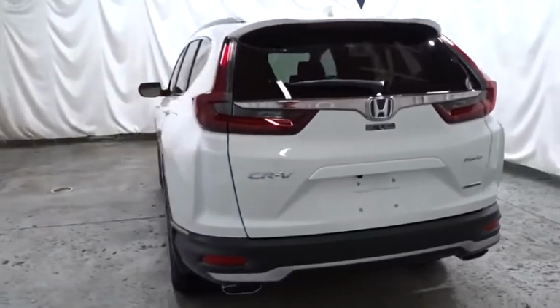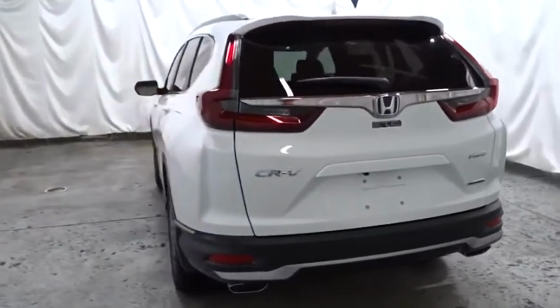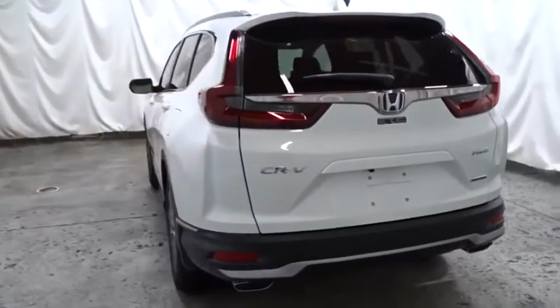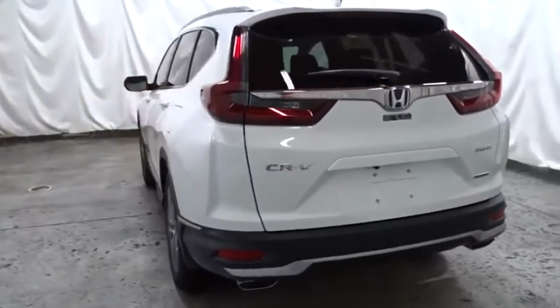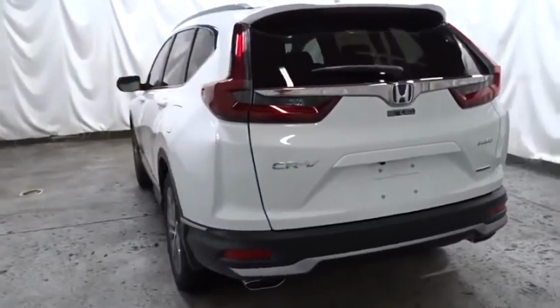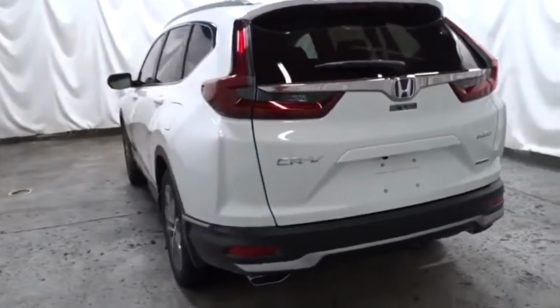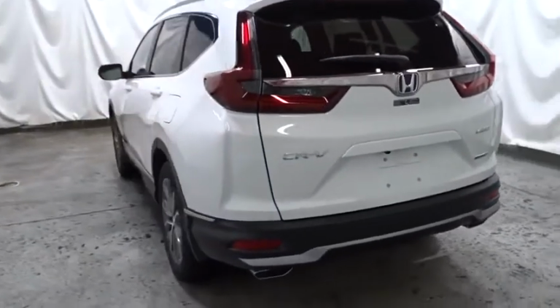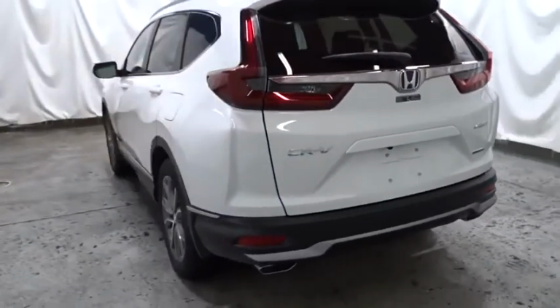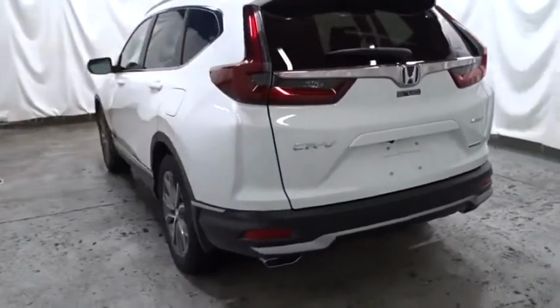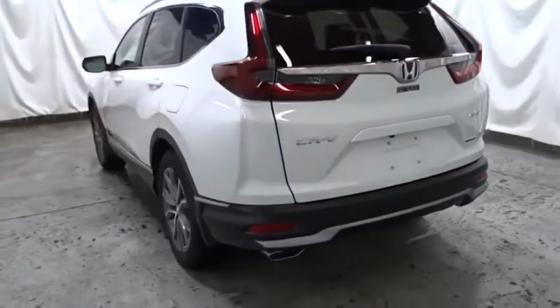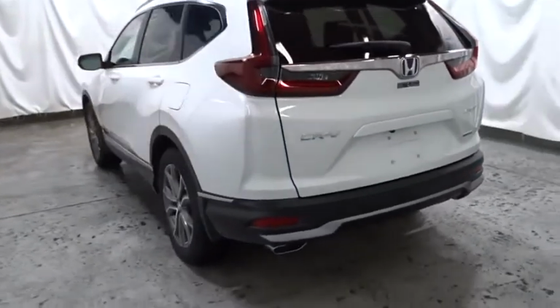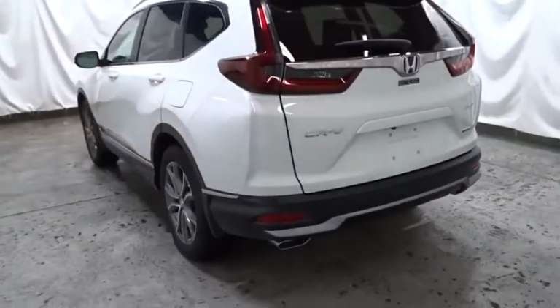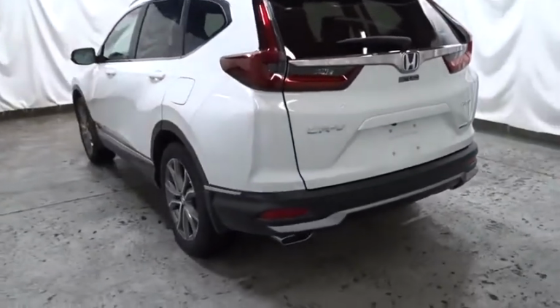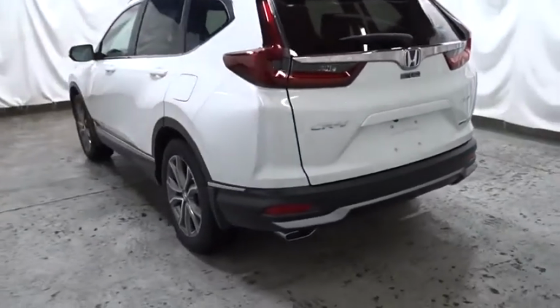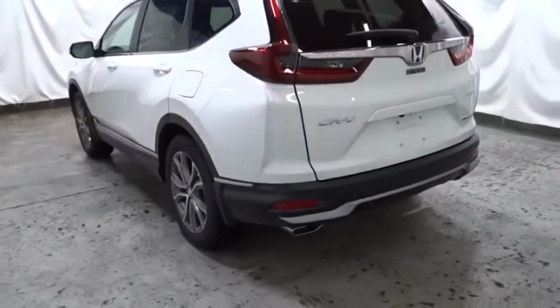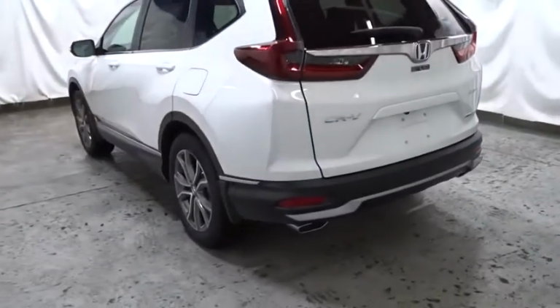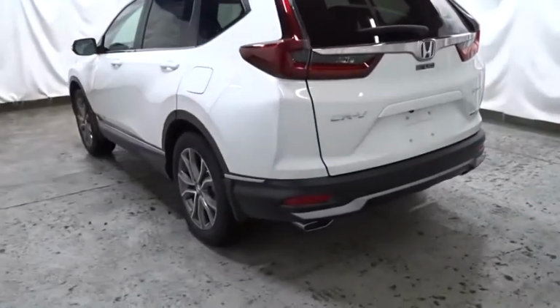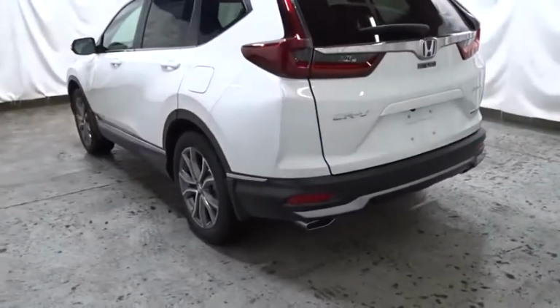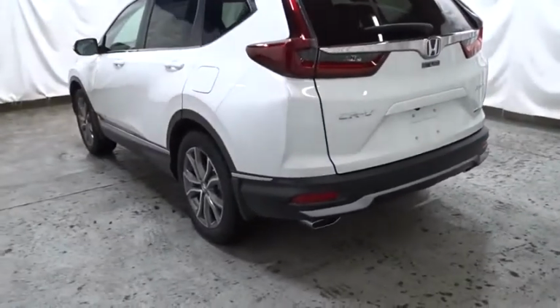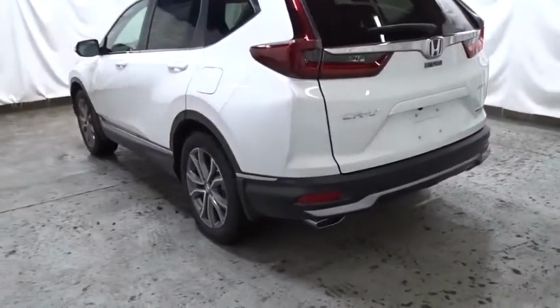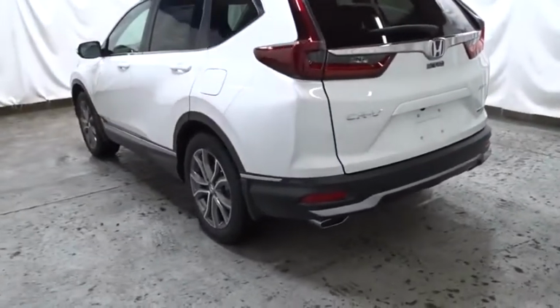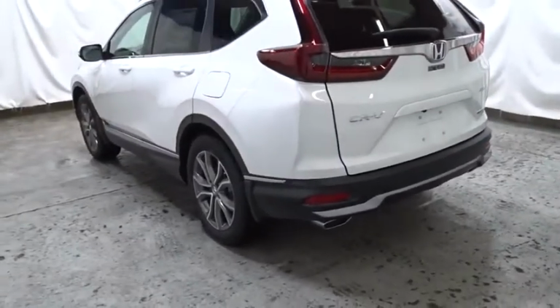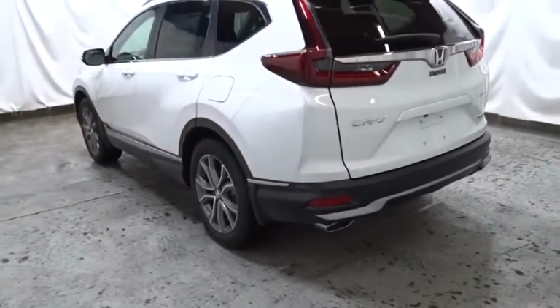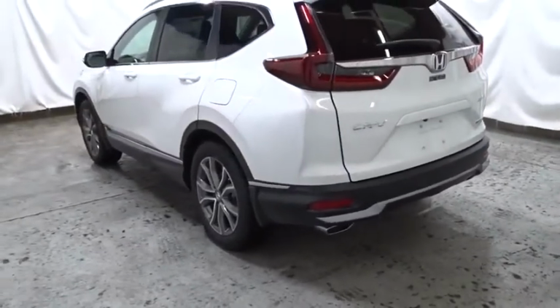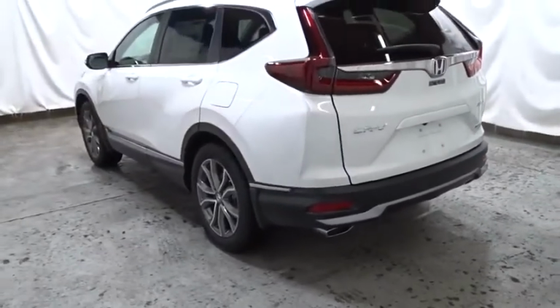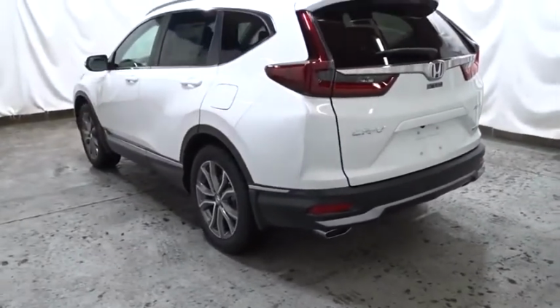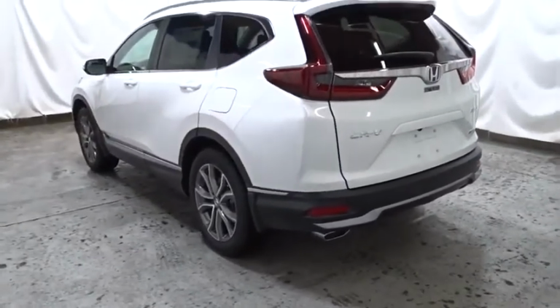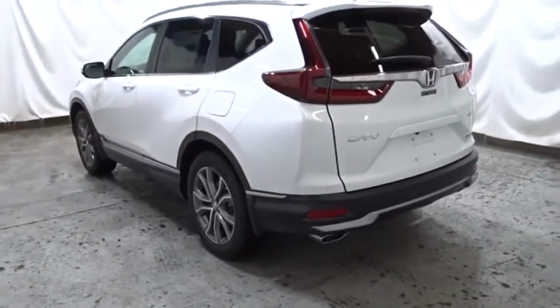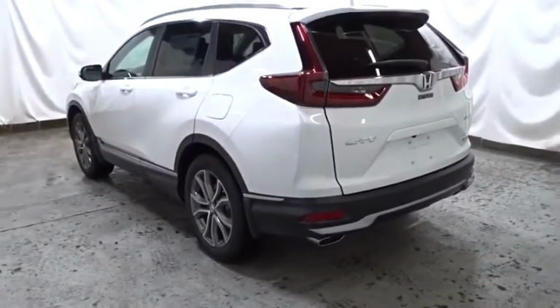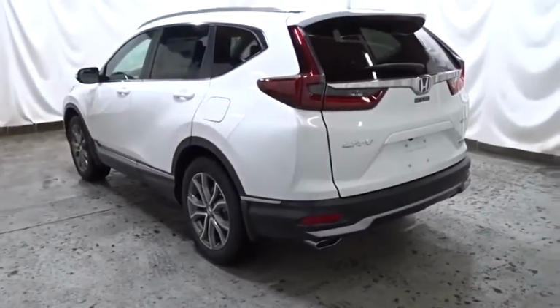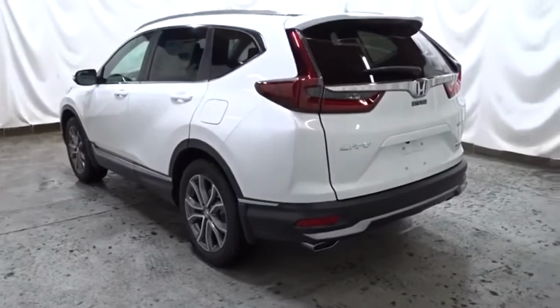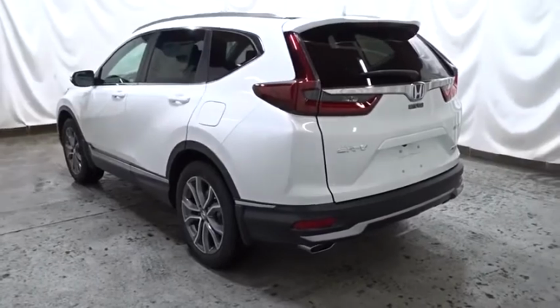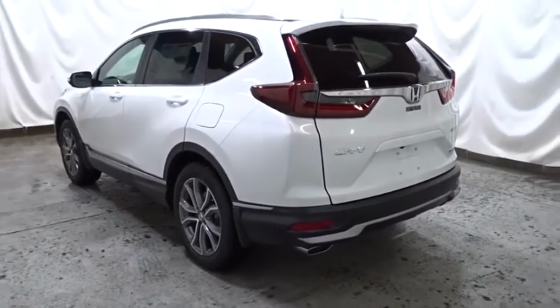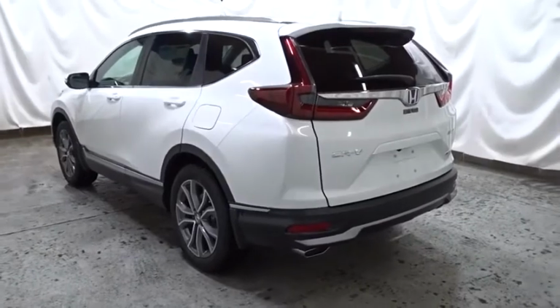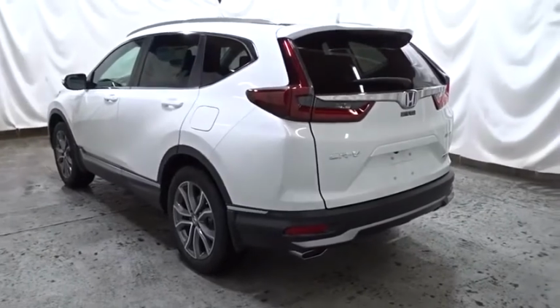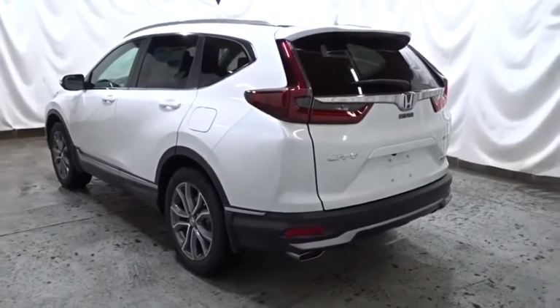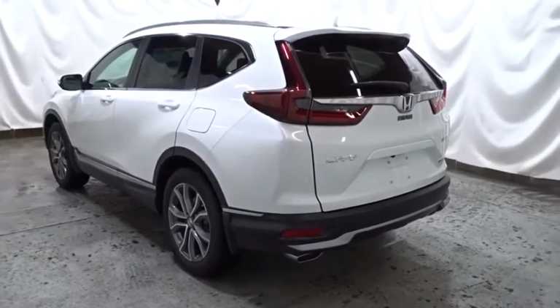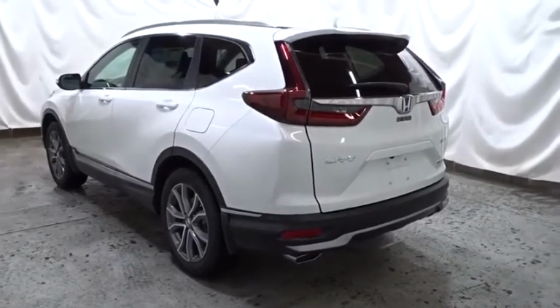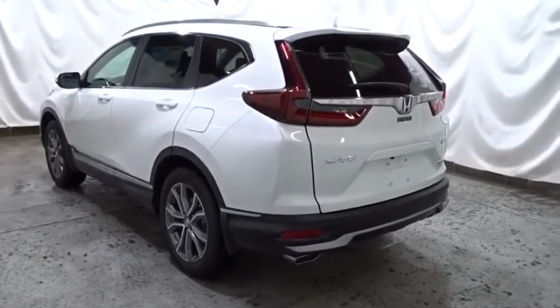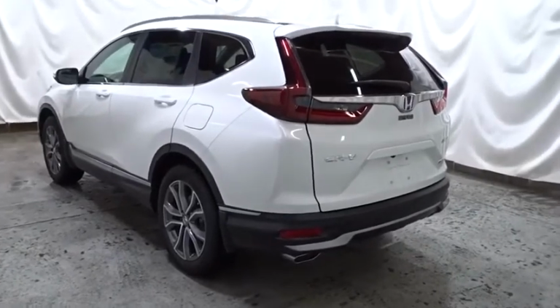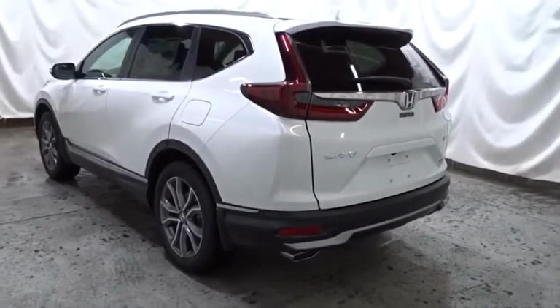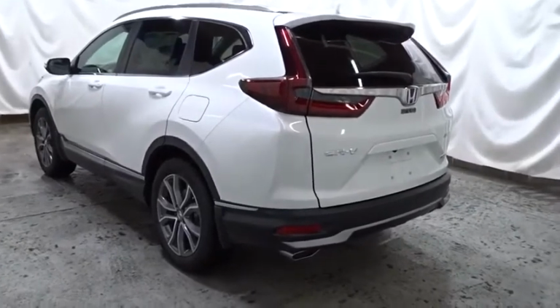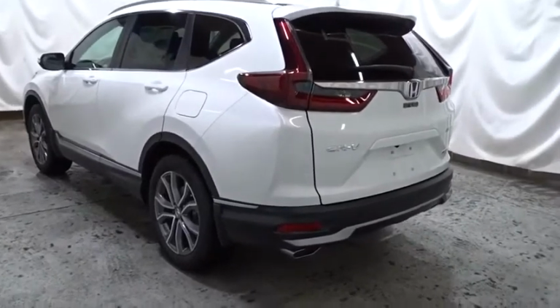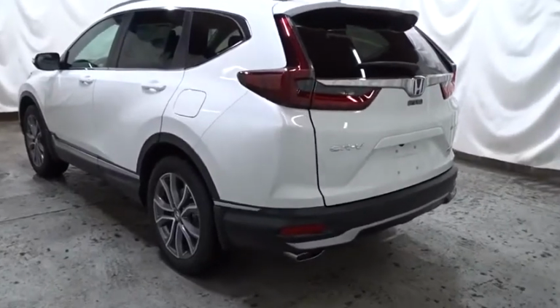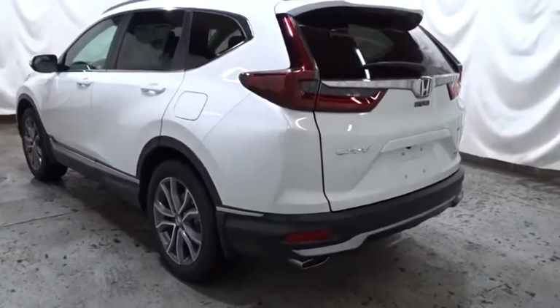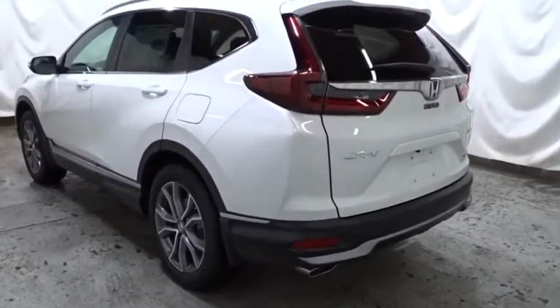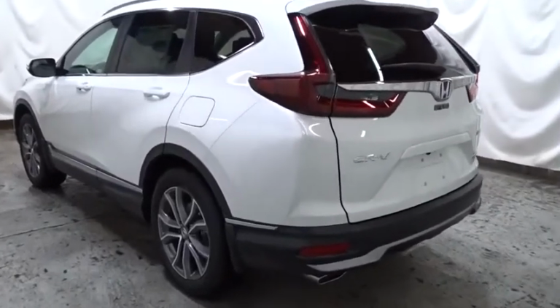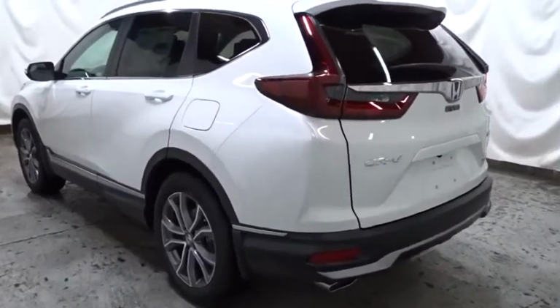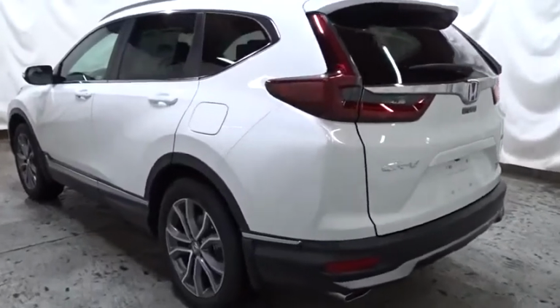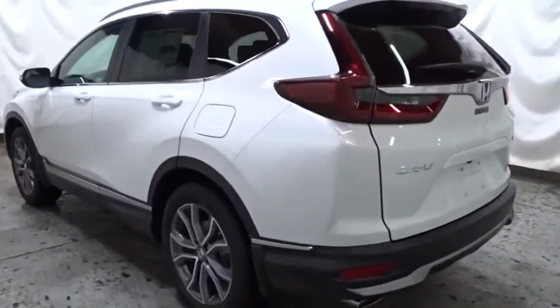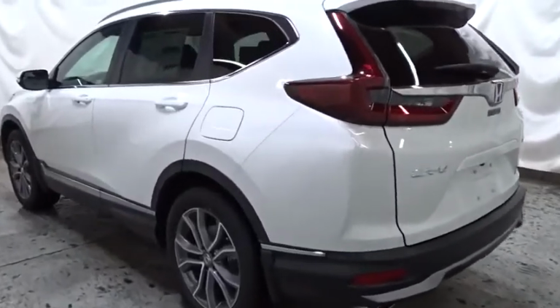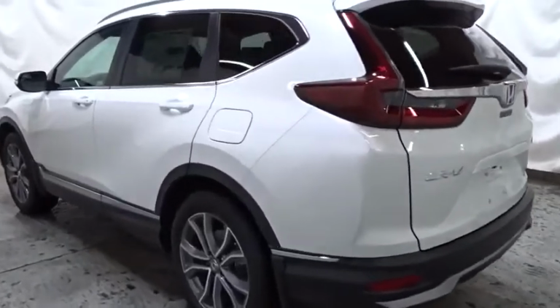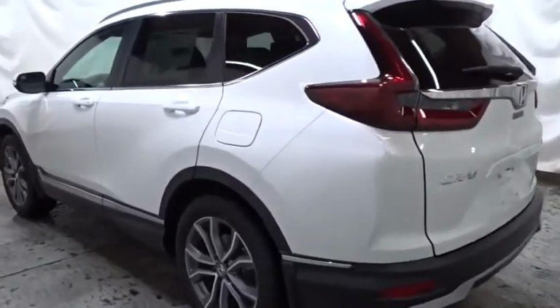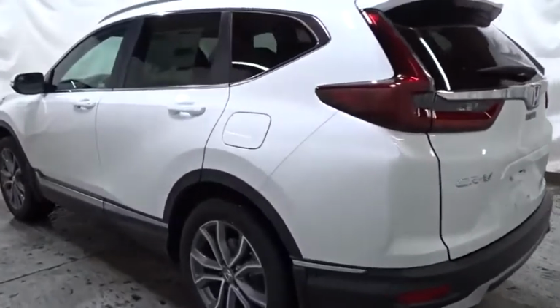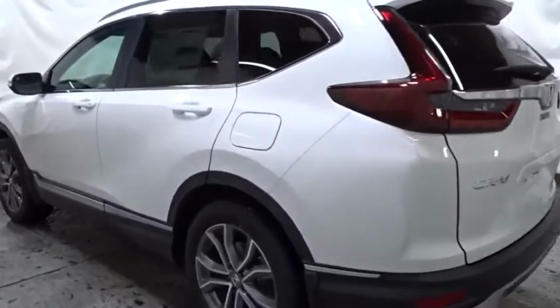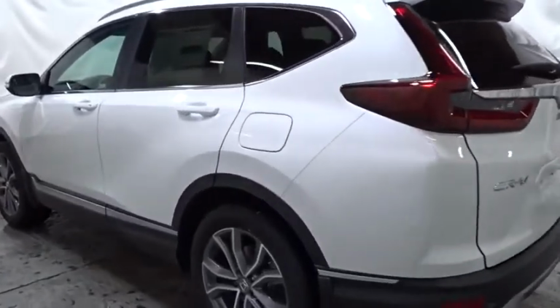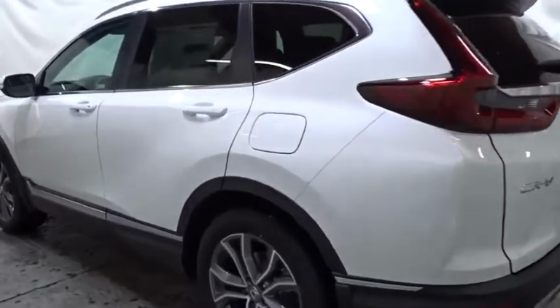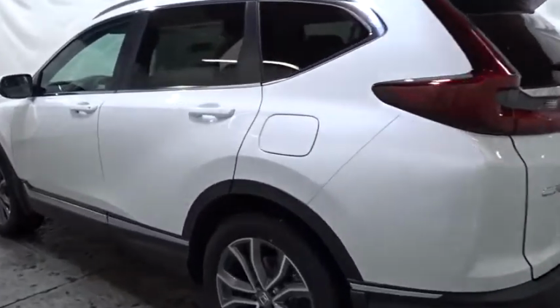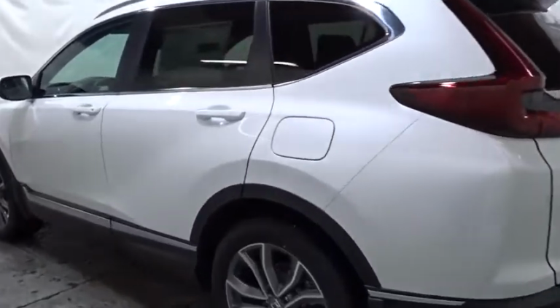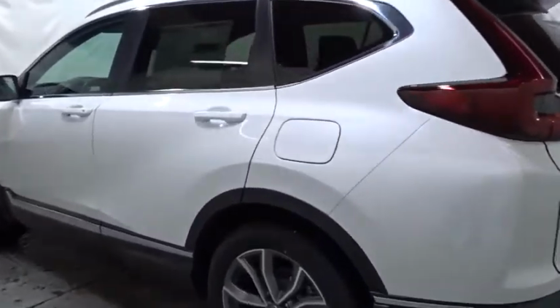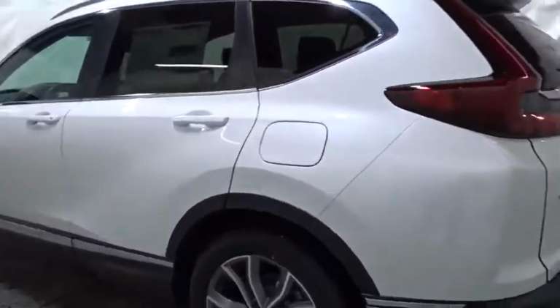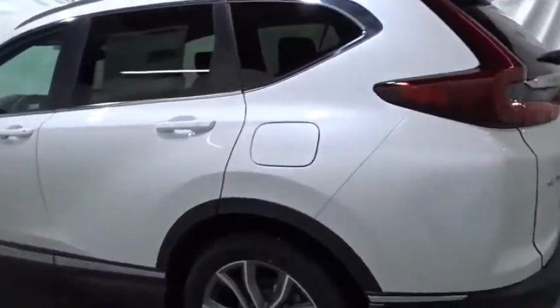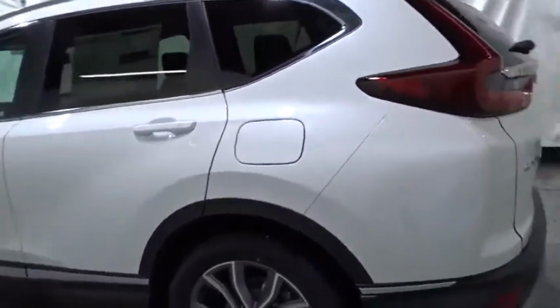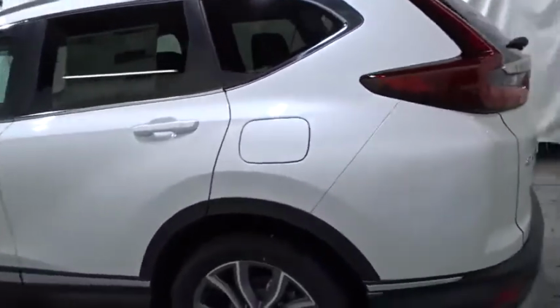Engine immobilizer, tinted glass, color door handles, leather shift knob, and low tire pressure warning.